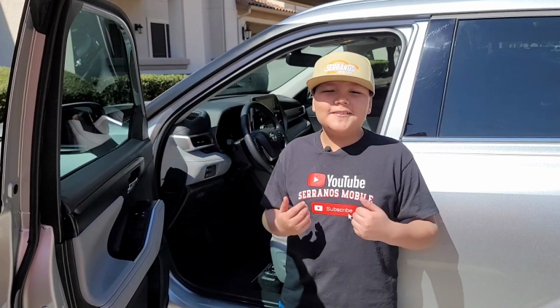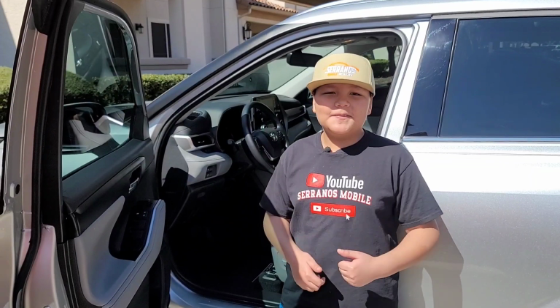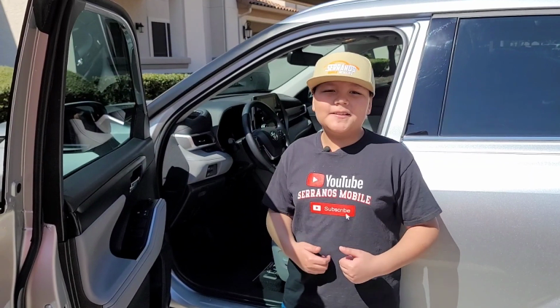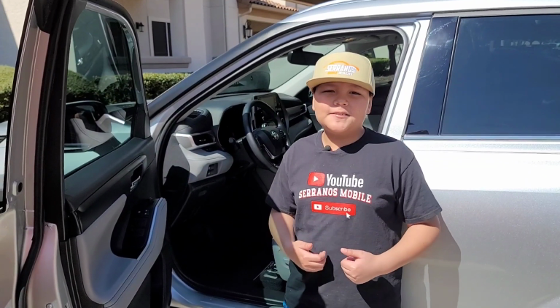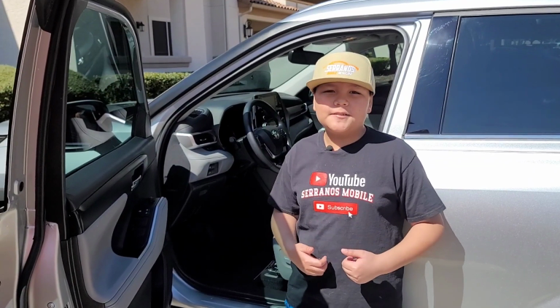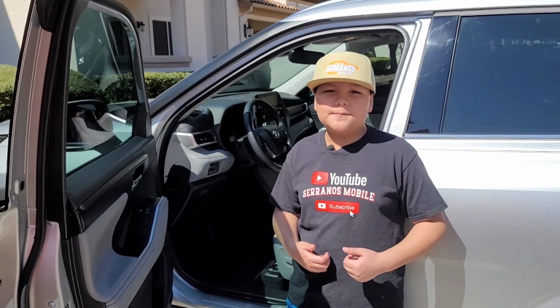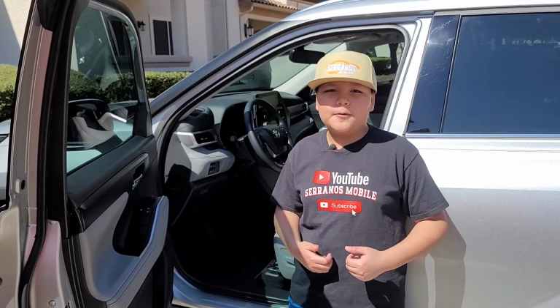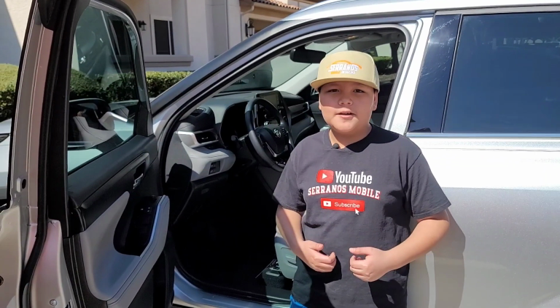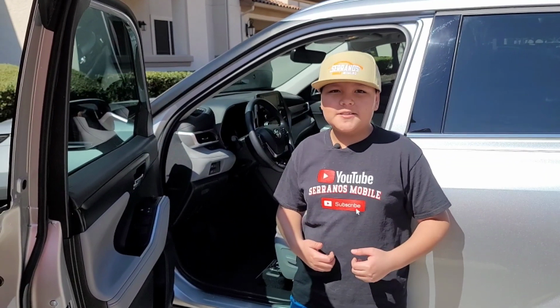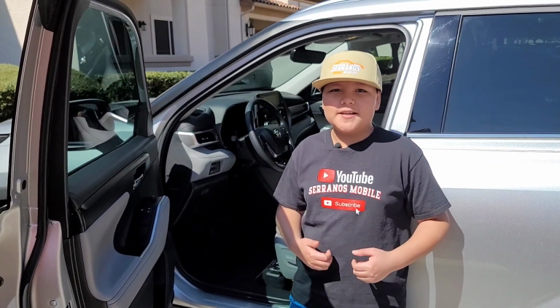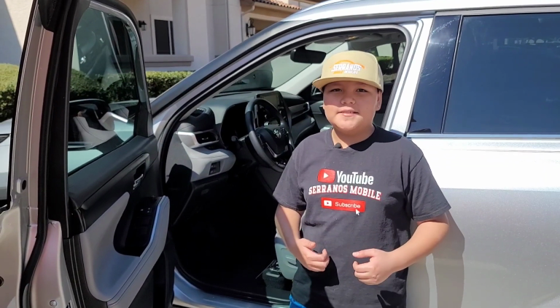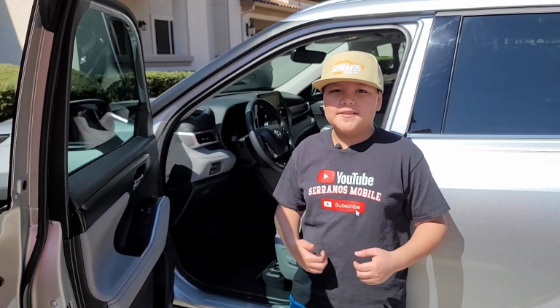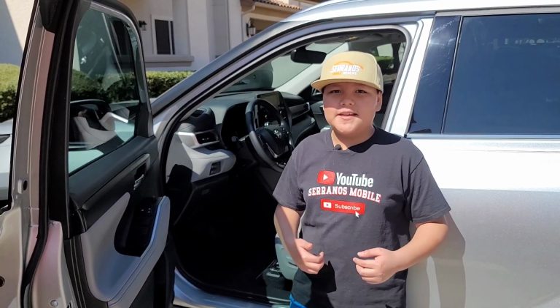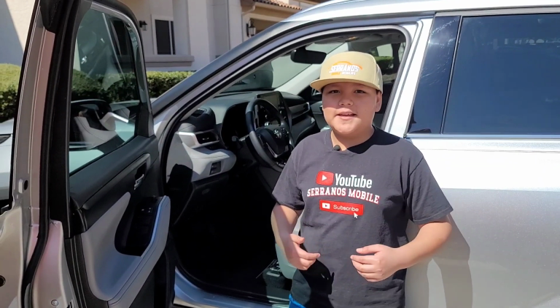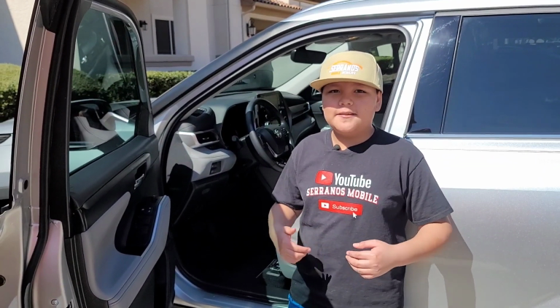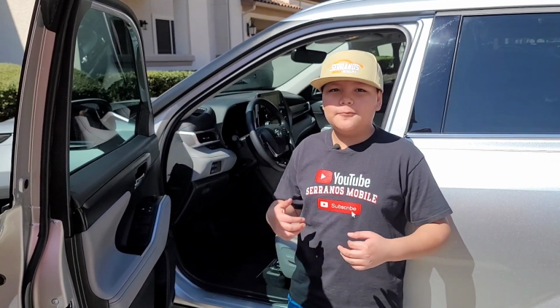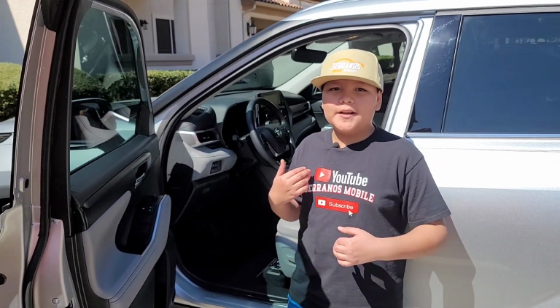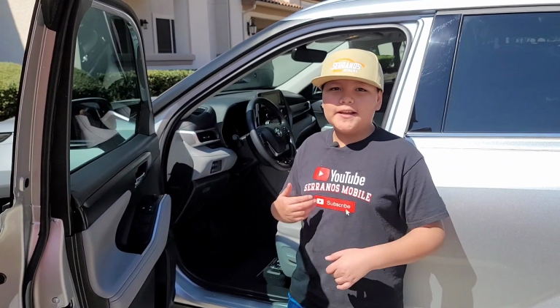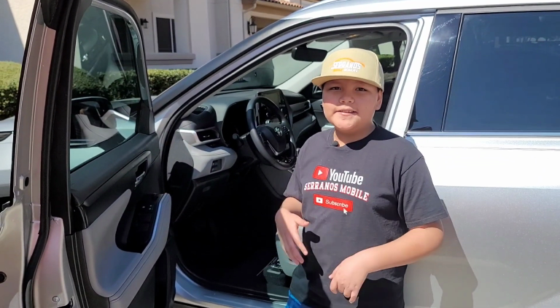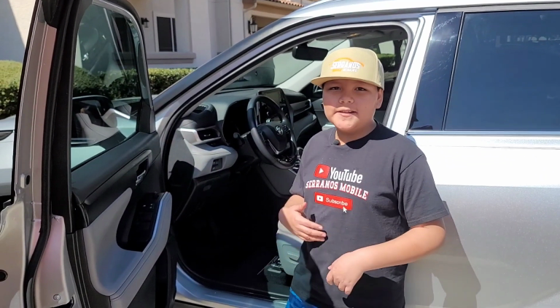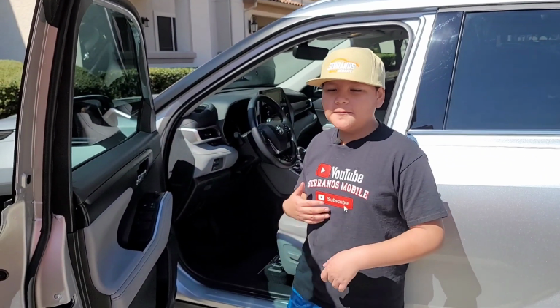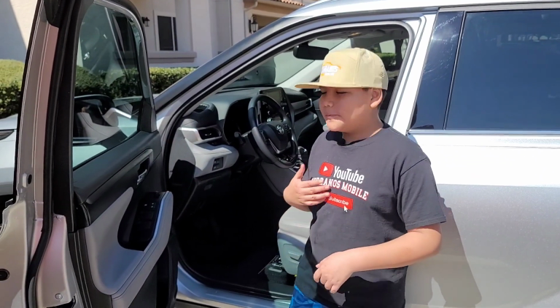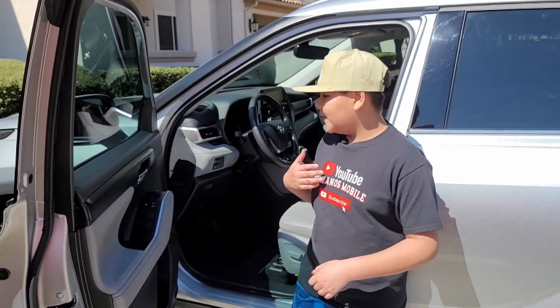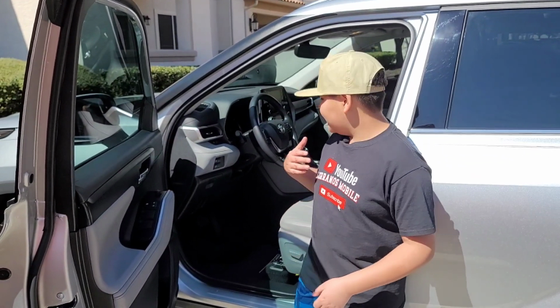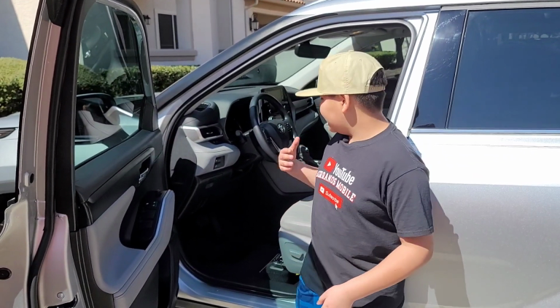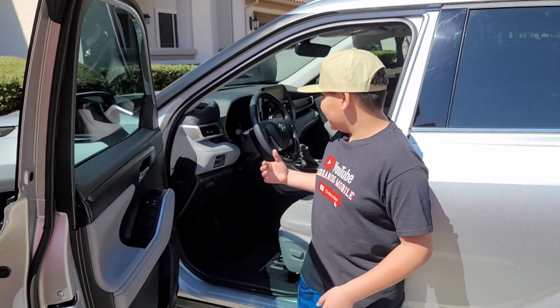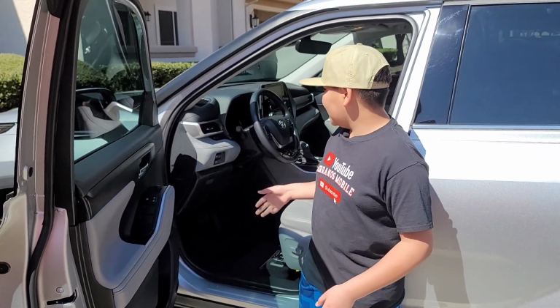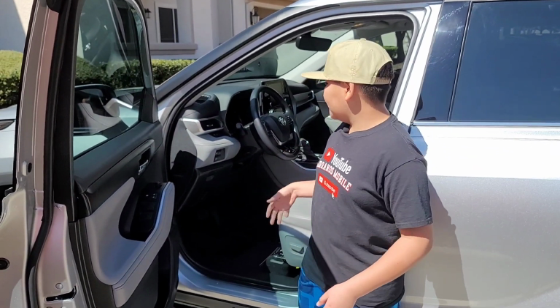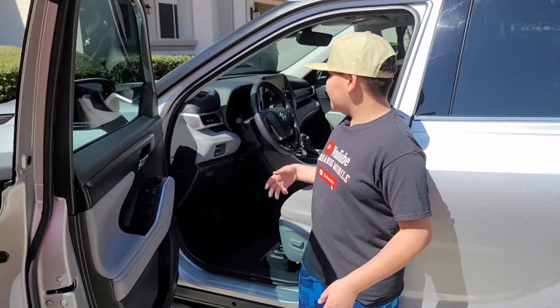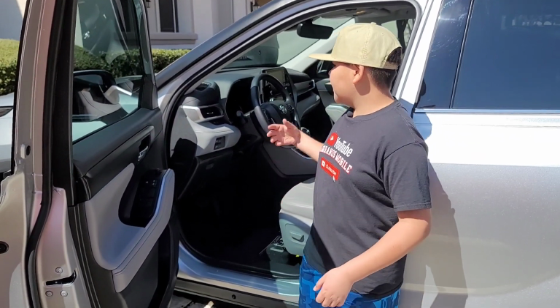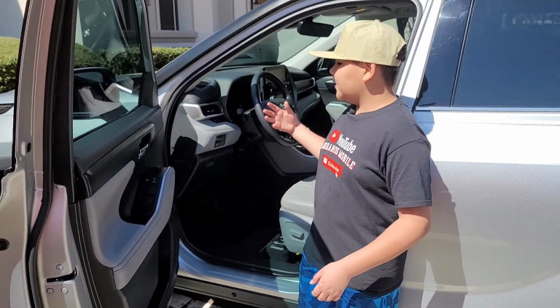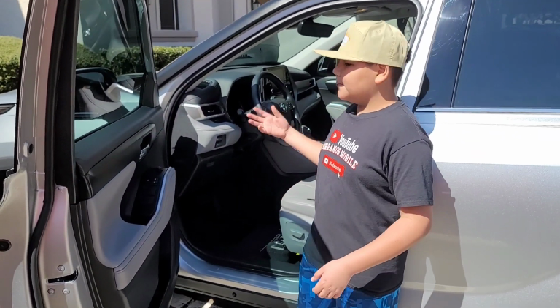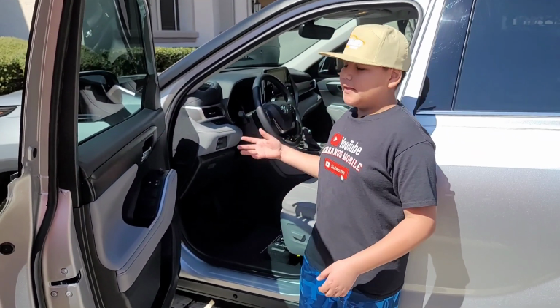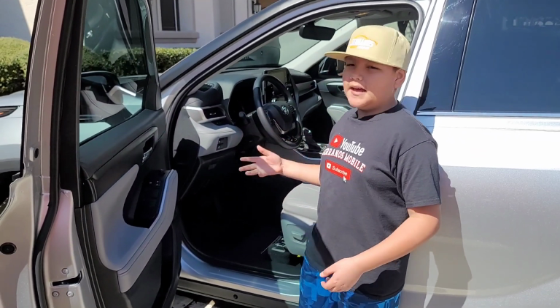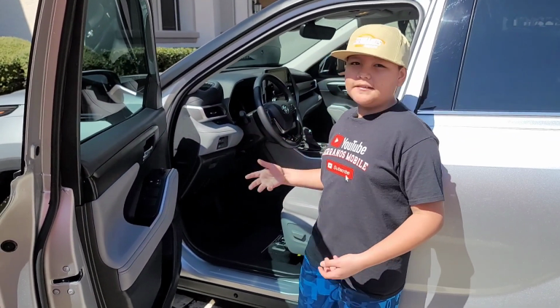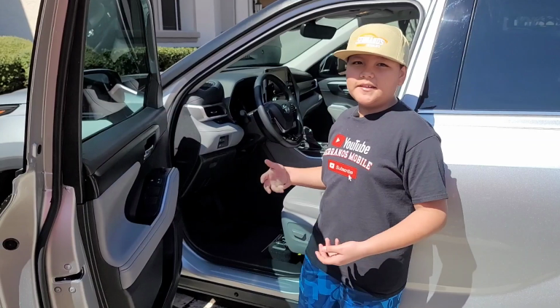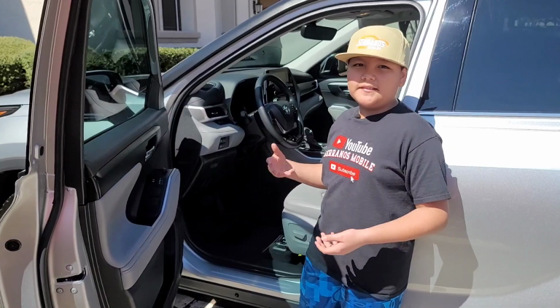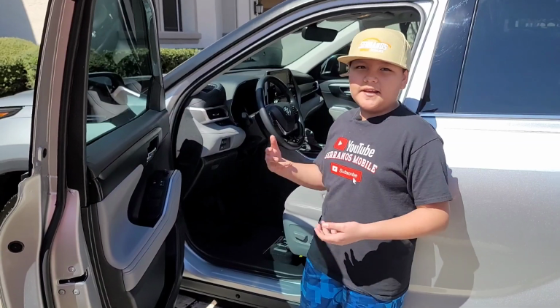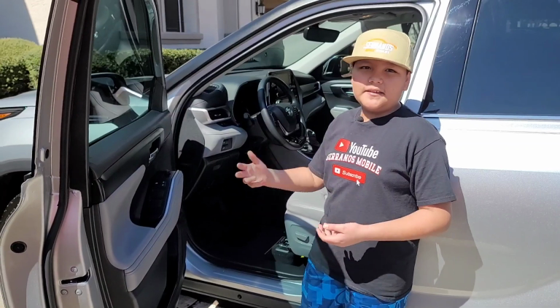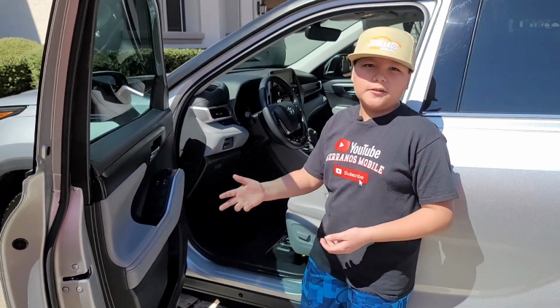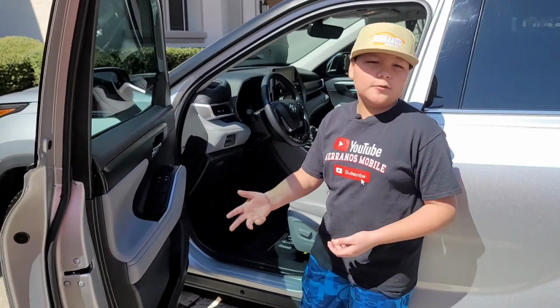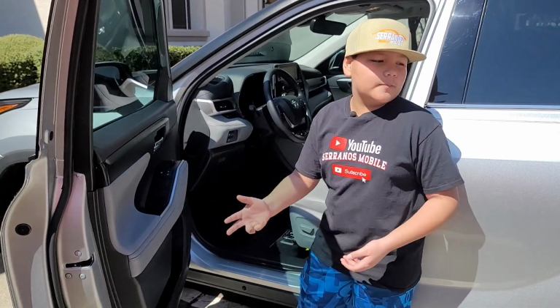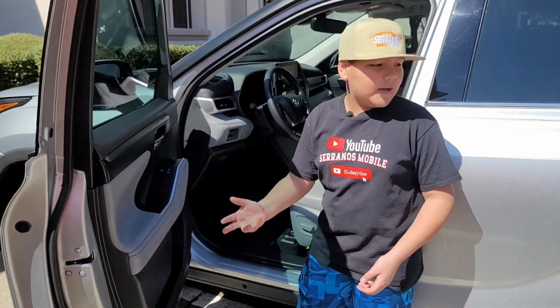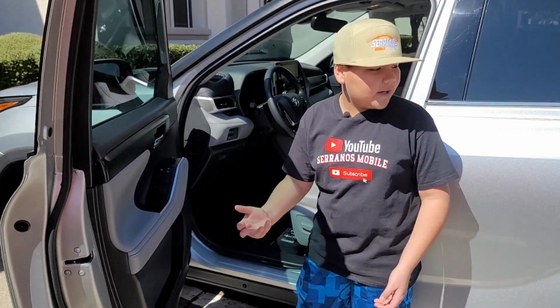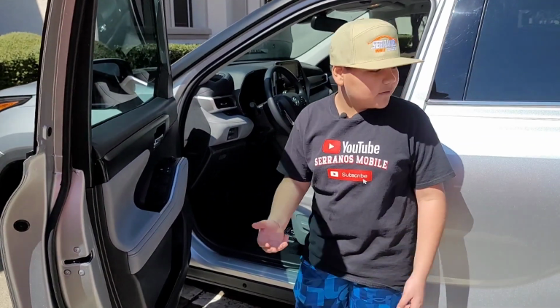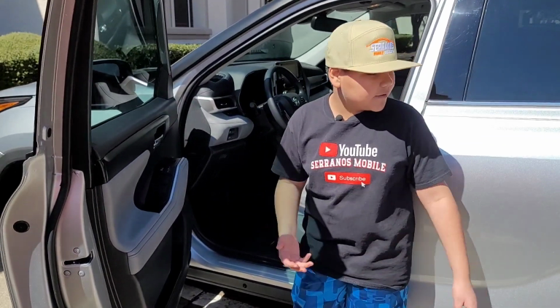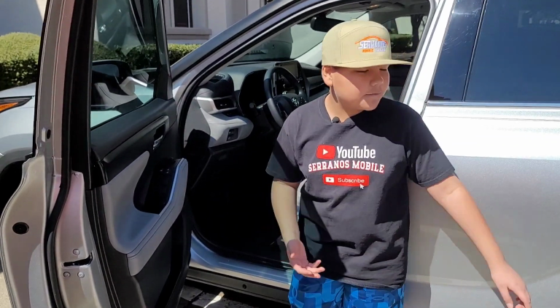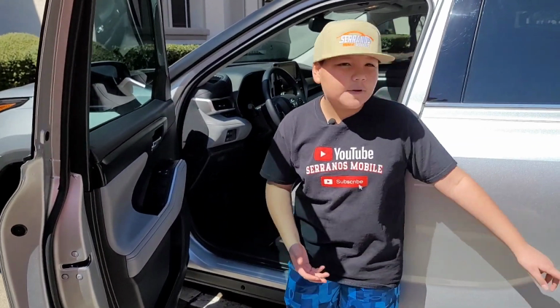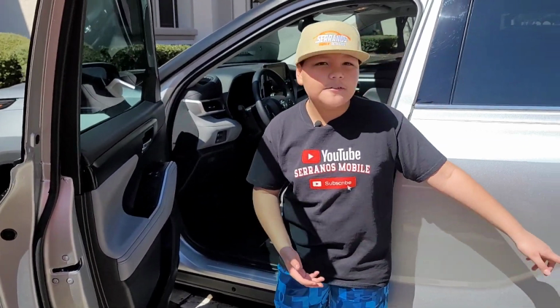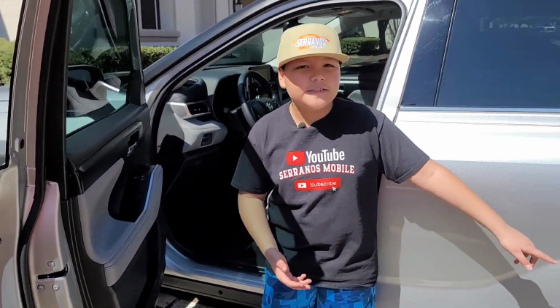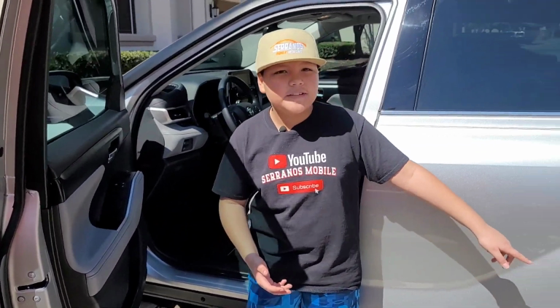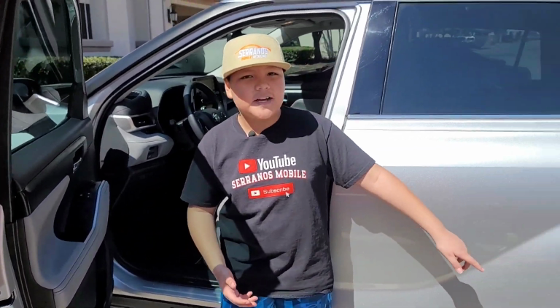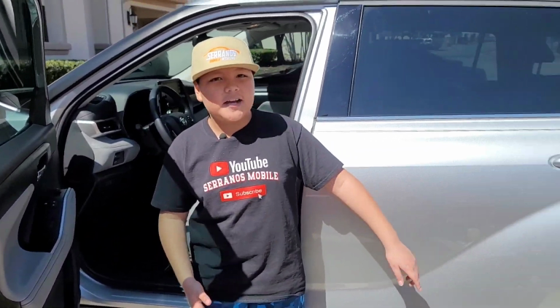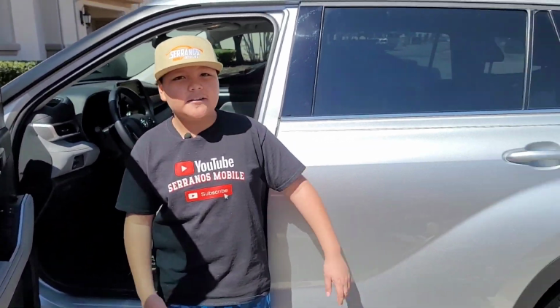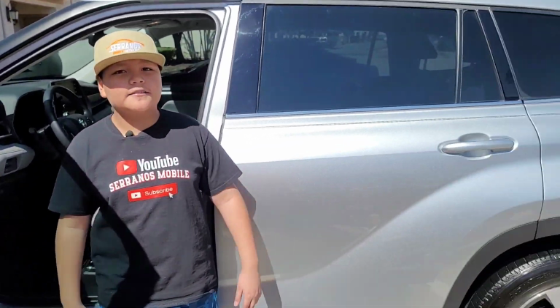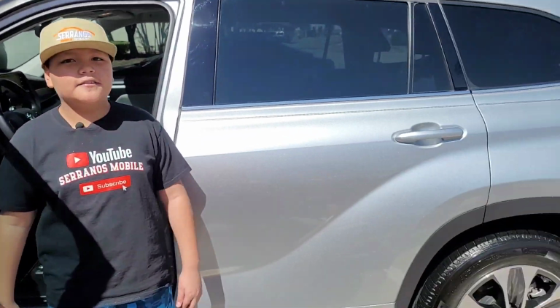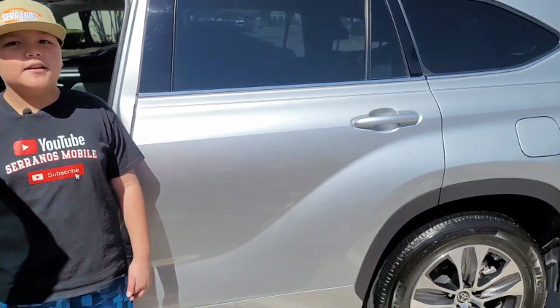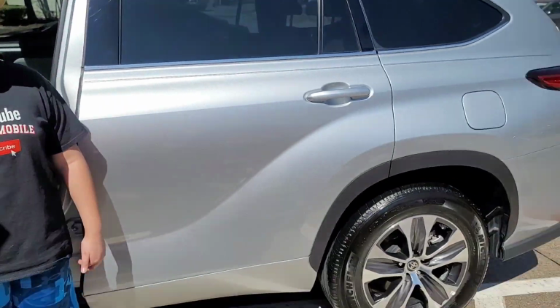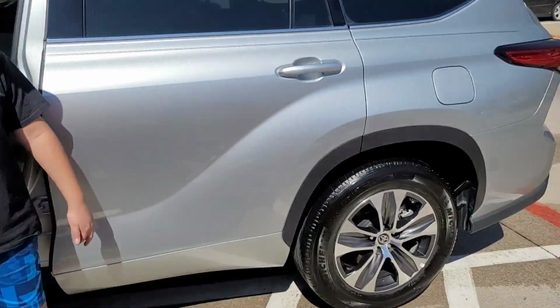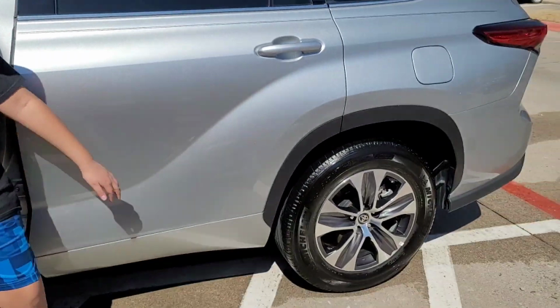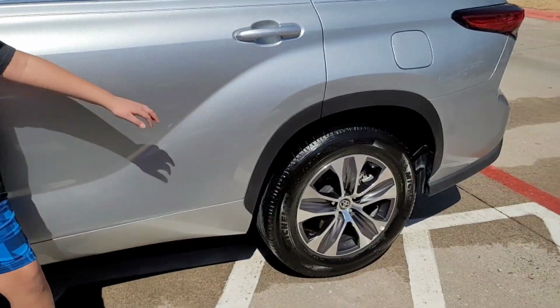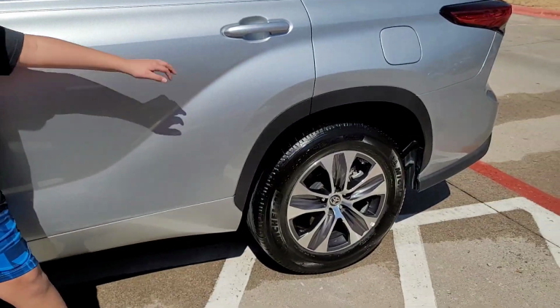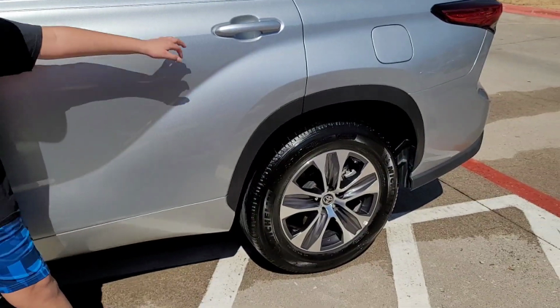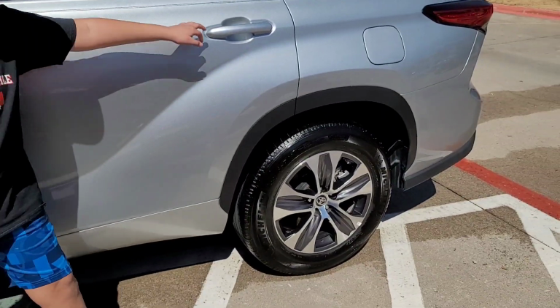I just finished this project and what I did was the leathering, the plastics, and the door panels, as well as the tires. Let's check it out.